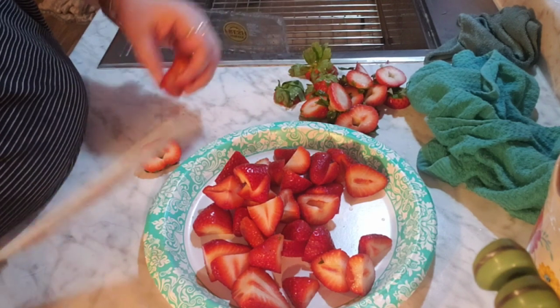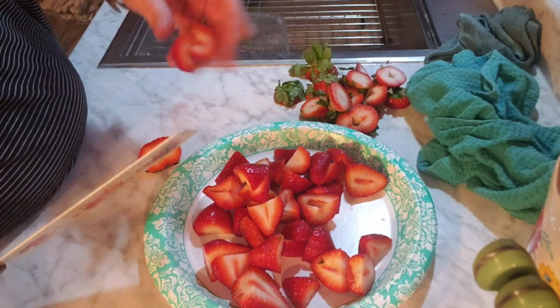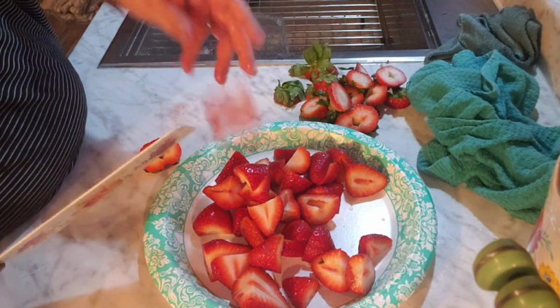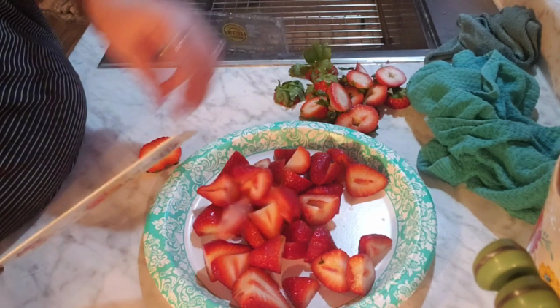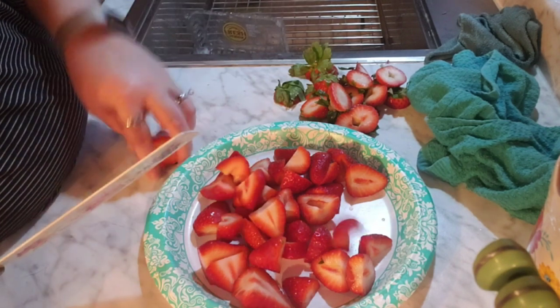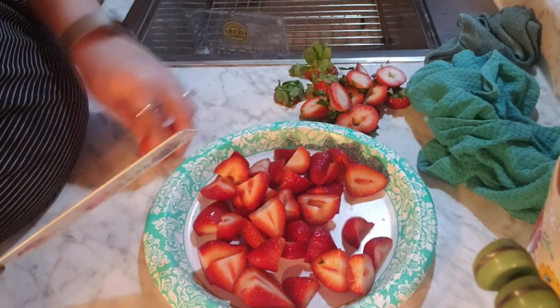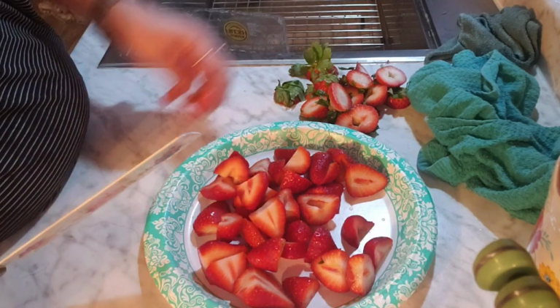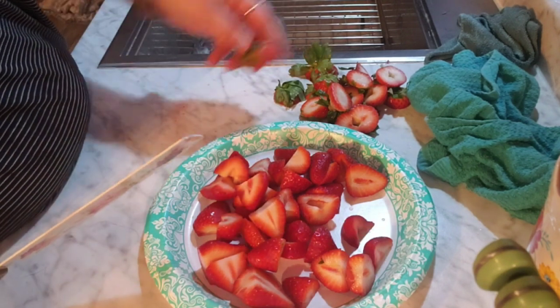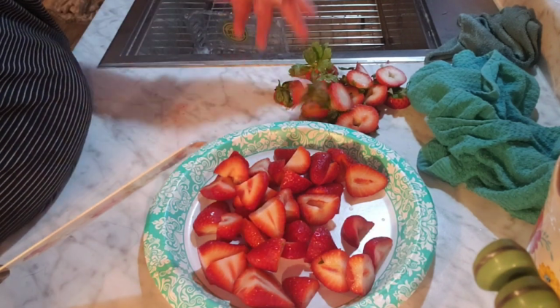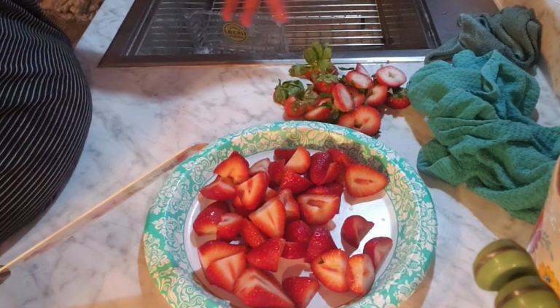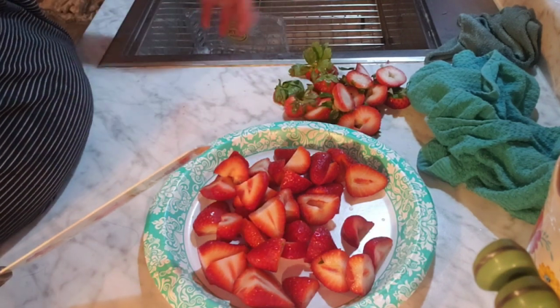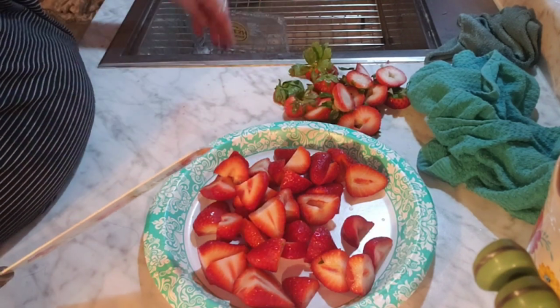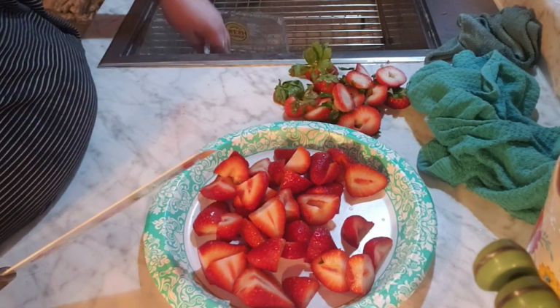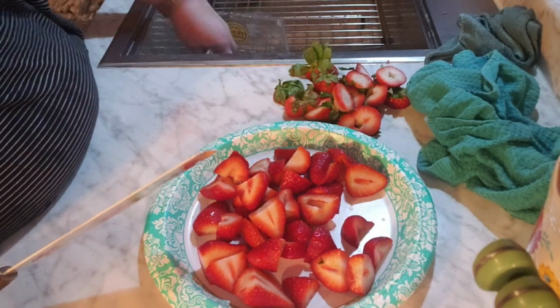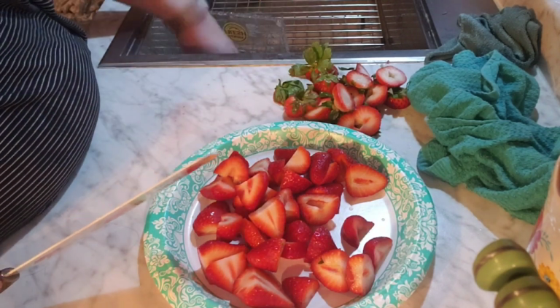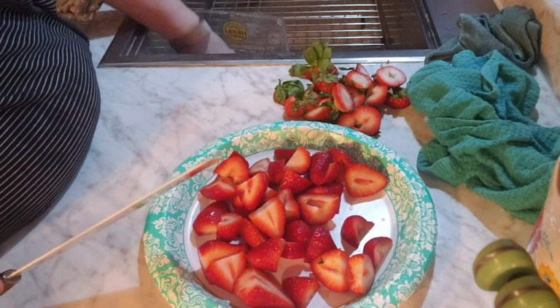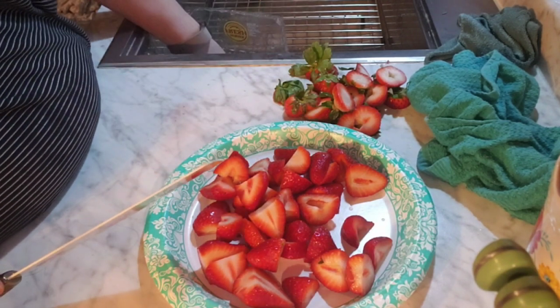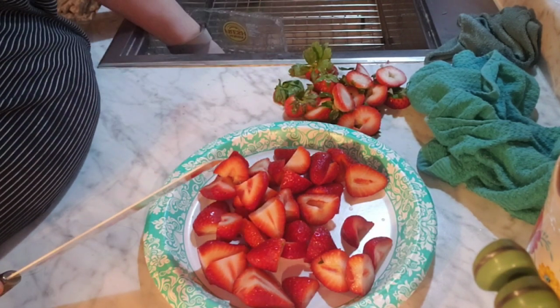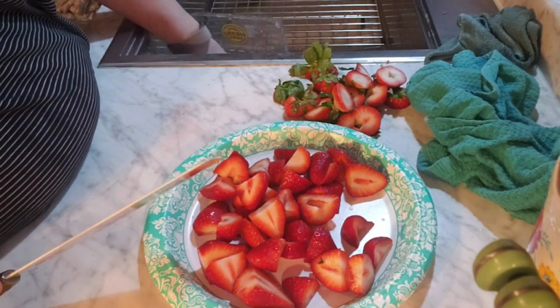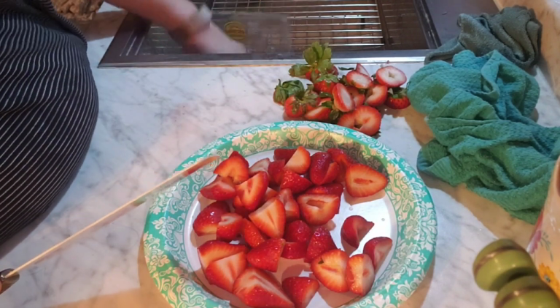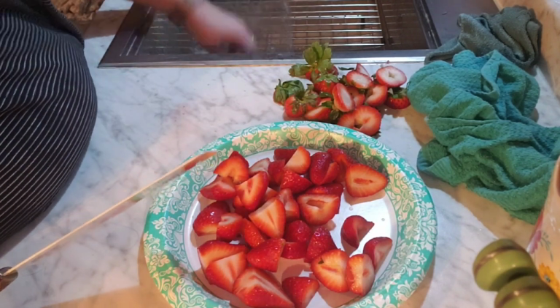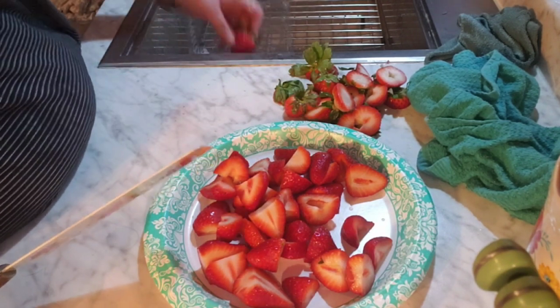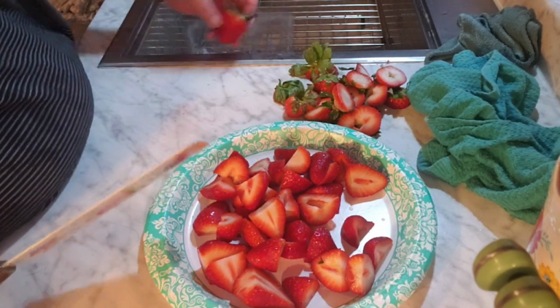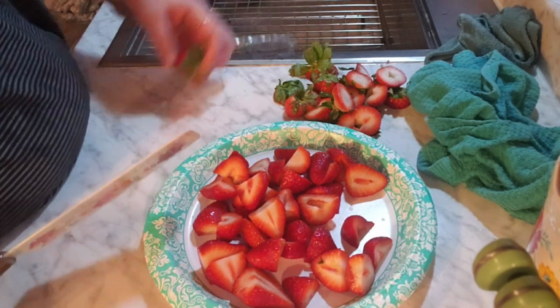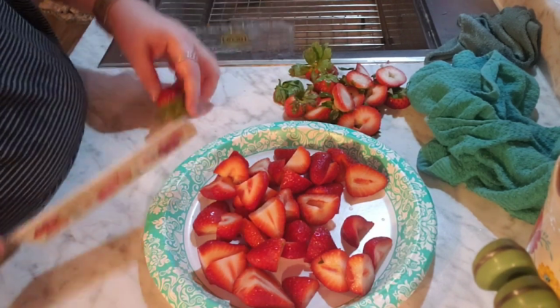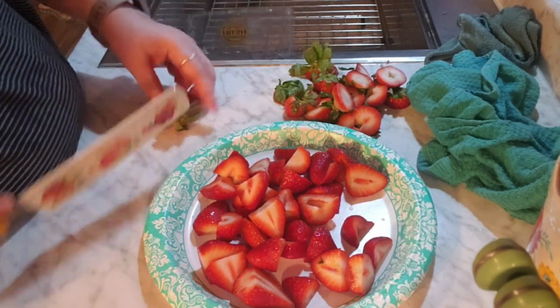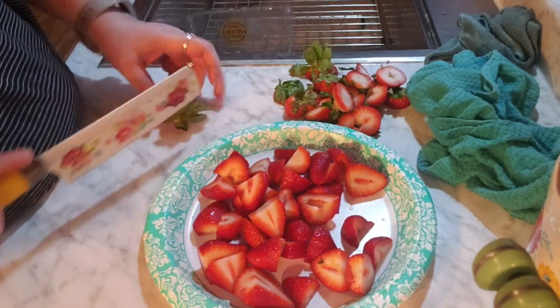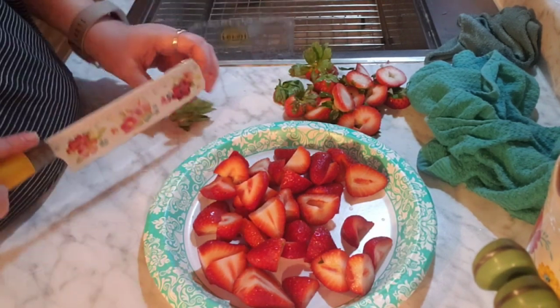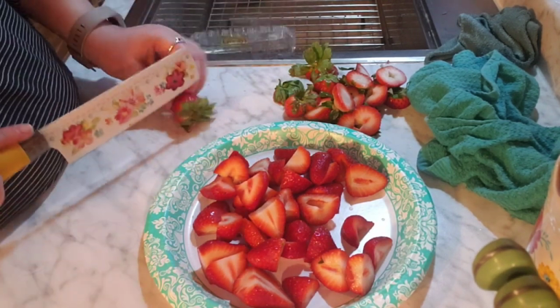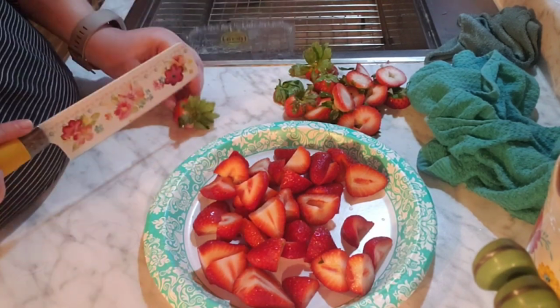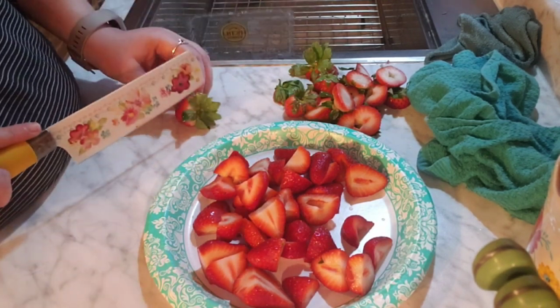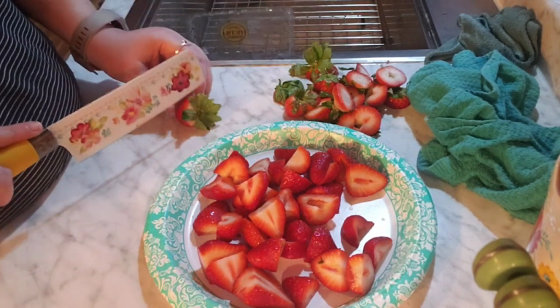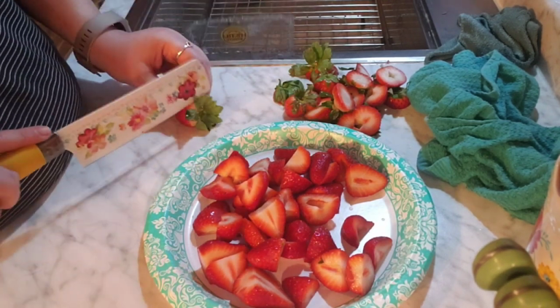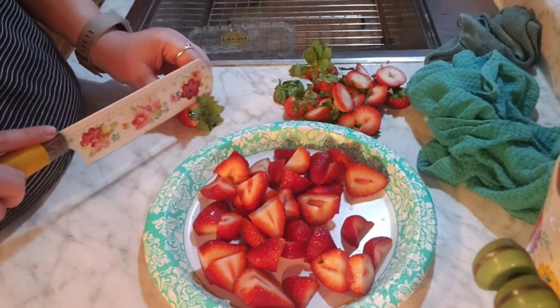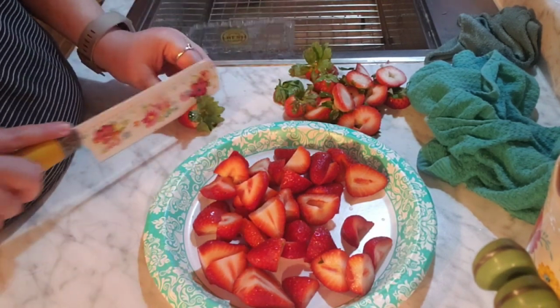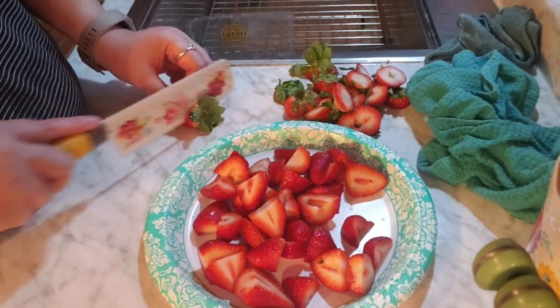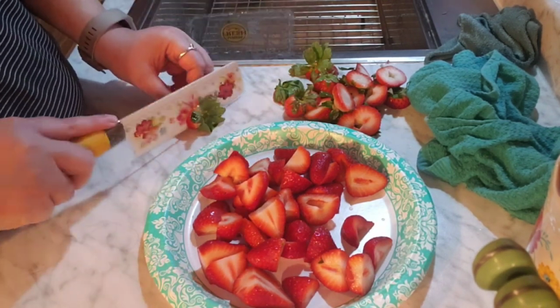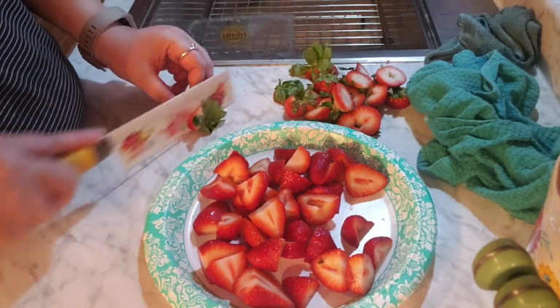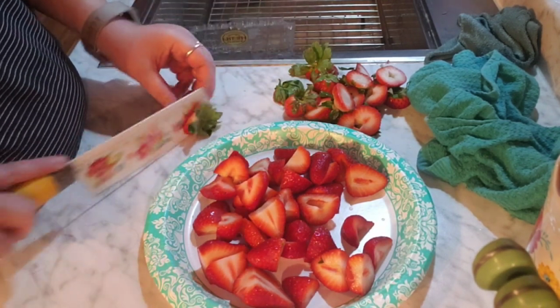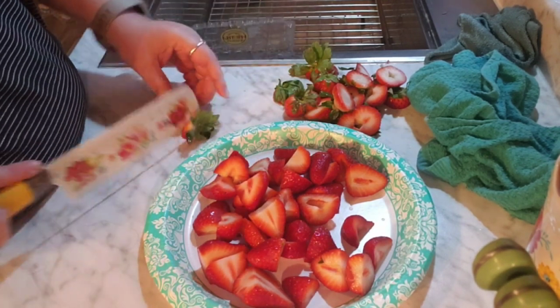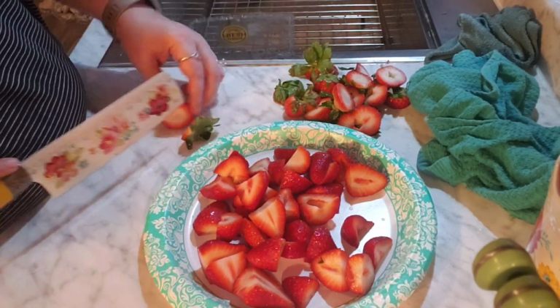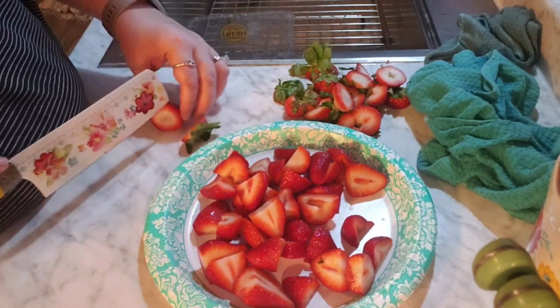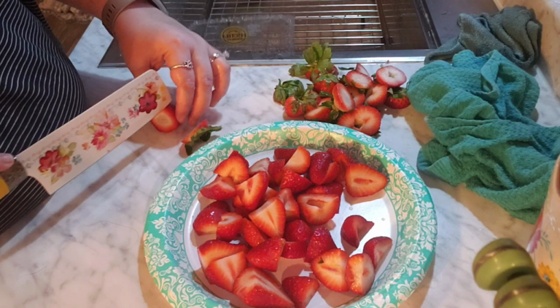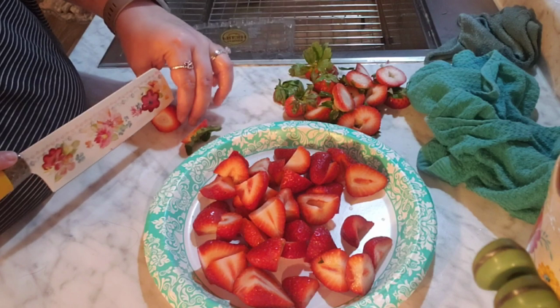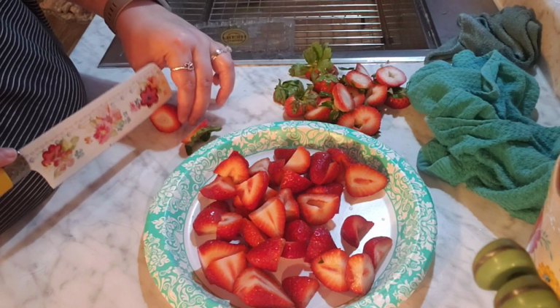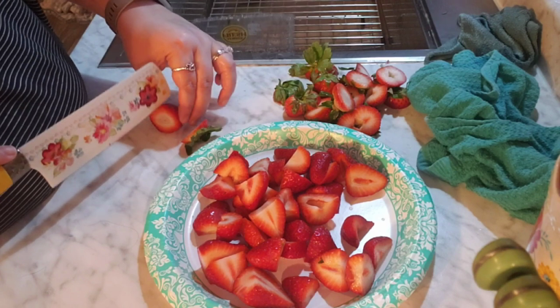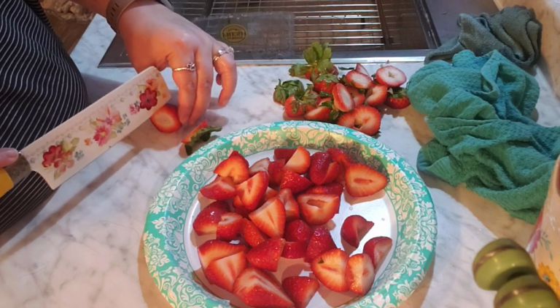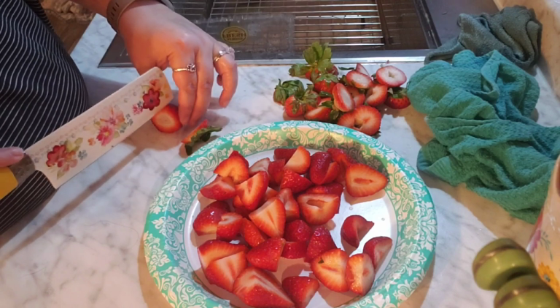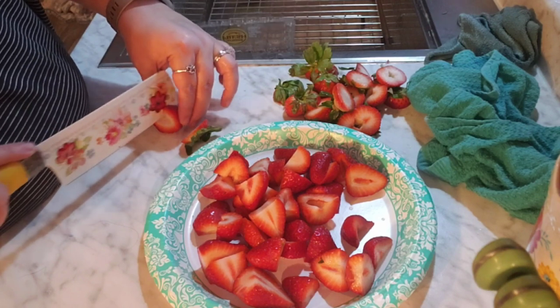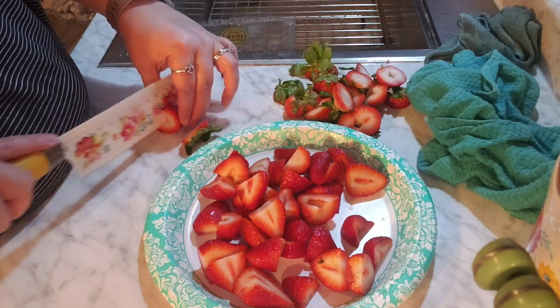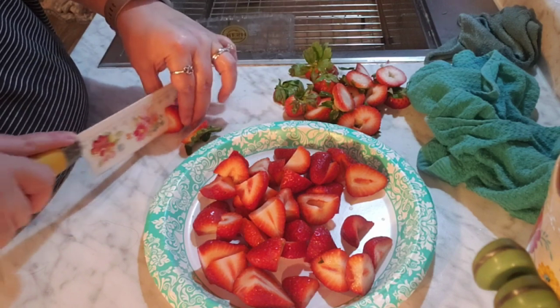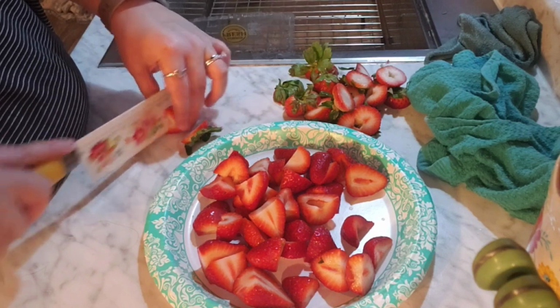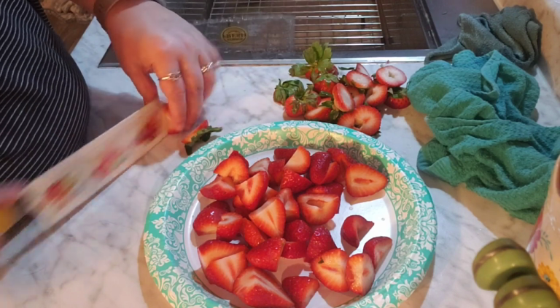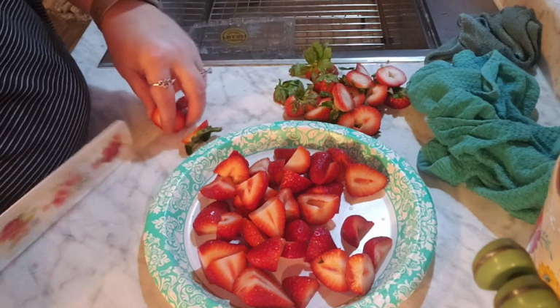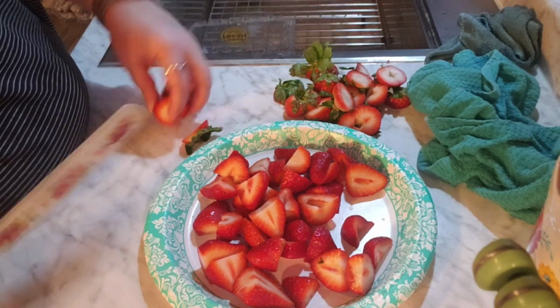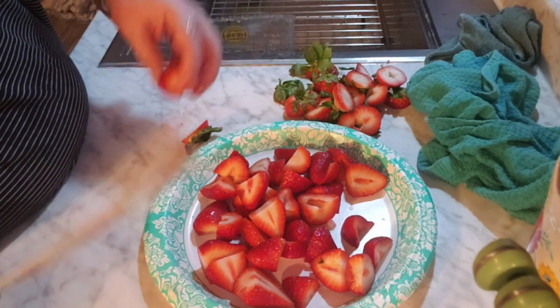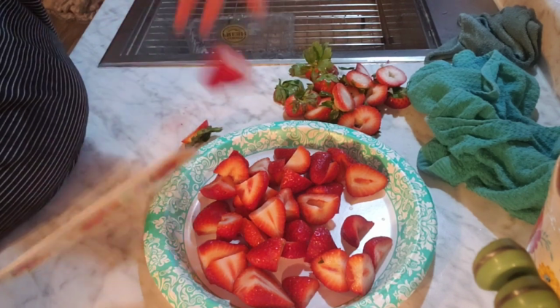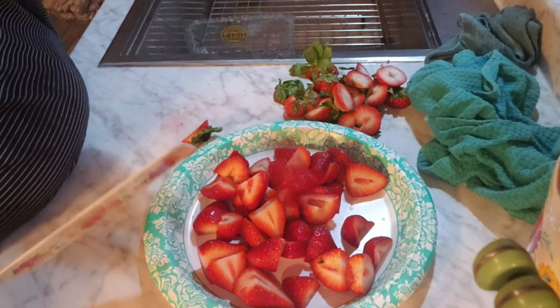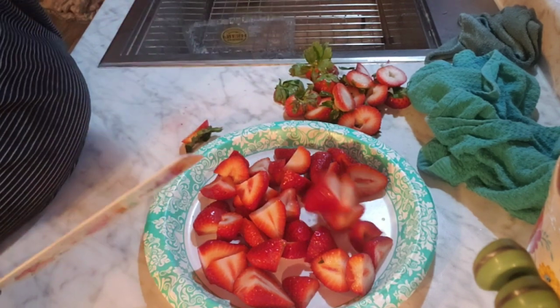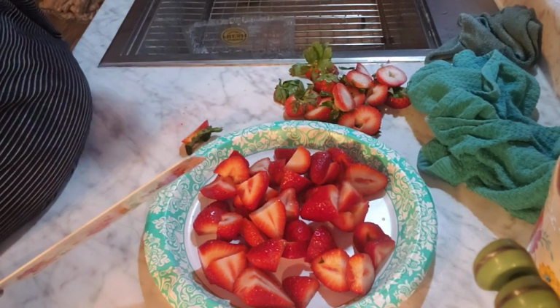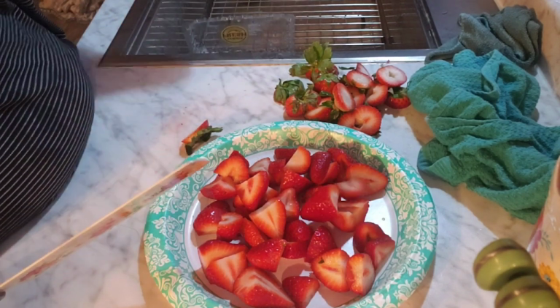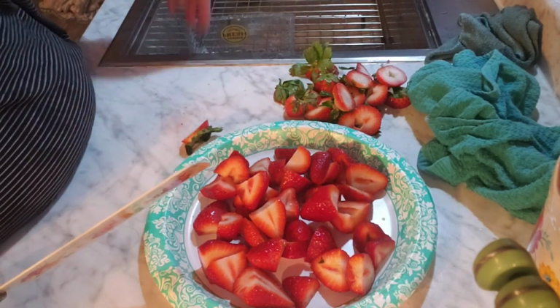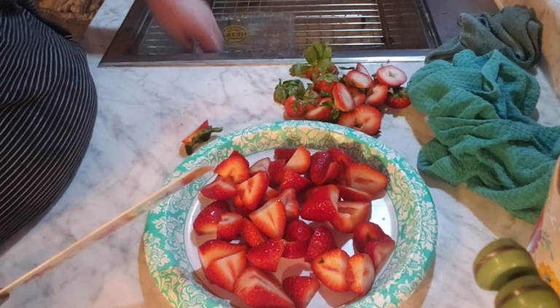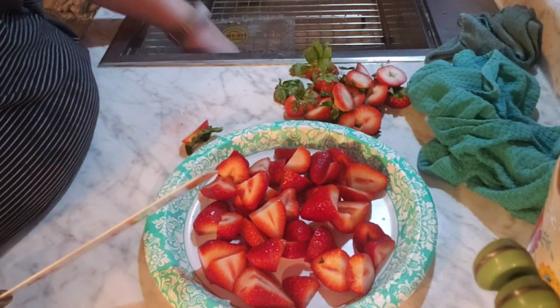I'll take the strawberry tops down and throw them down to the chickens — they will enjoy this, and the squirrels, raccoons, and birds, whoever wants to eat.